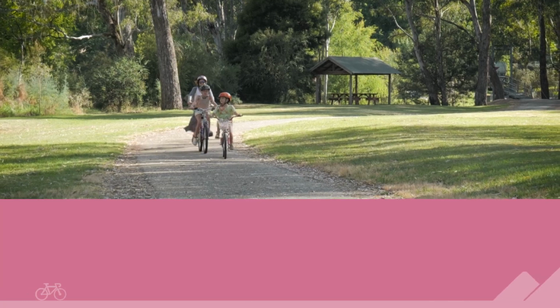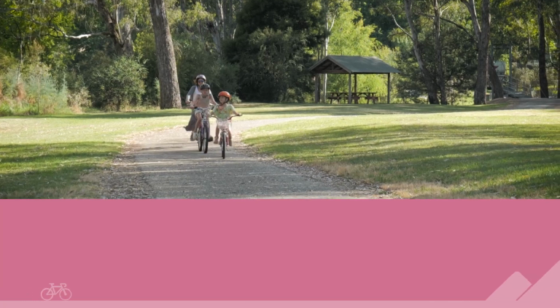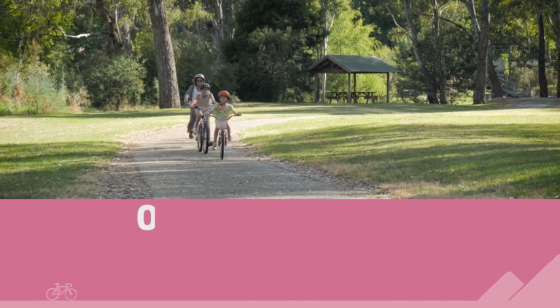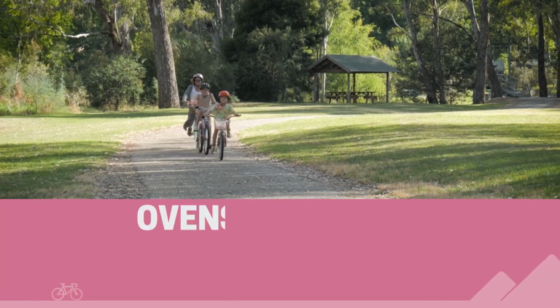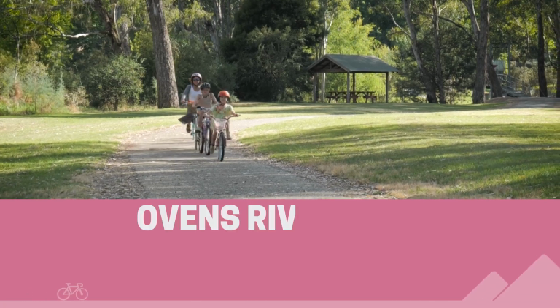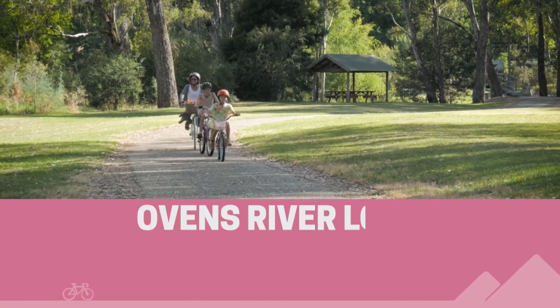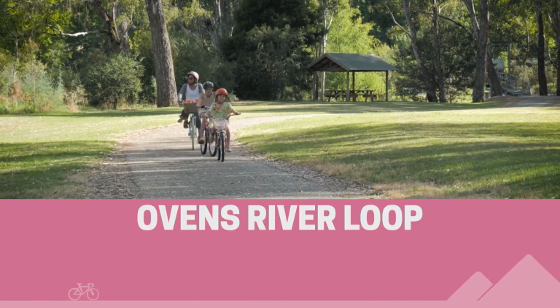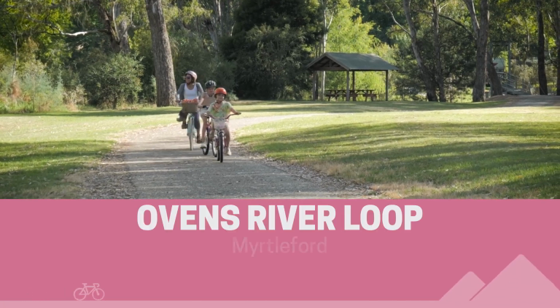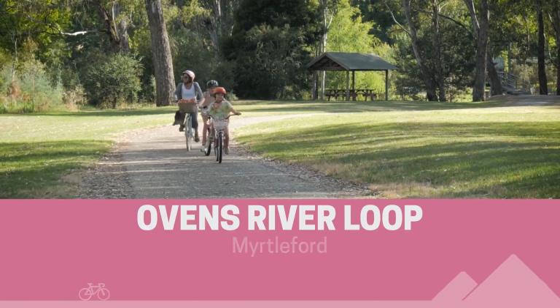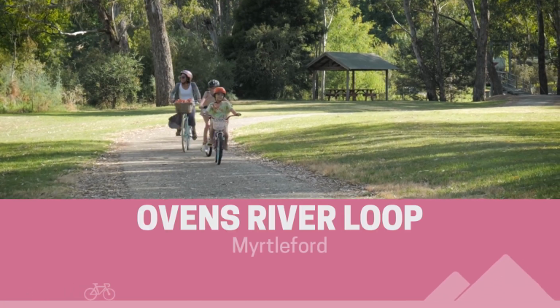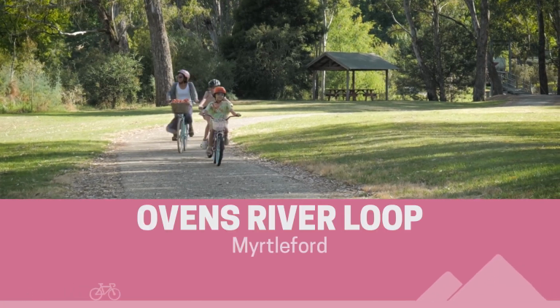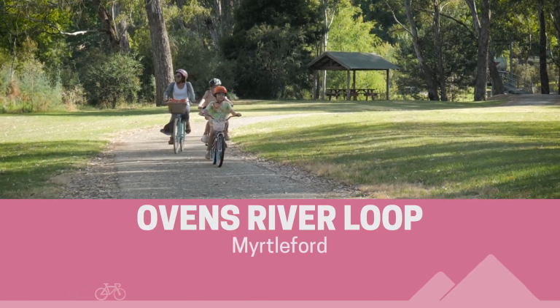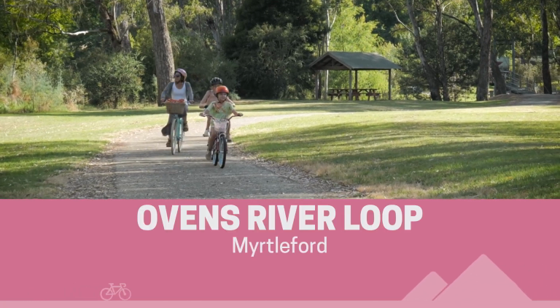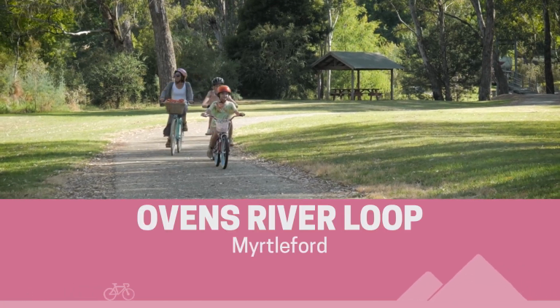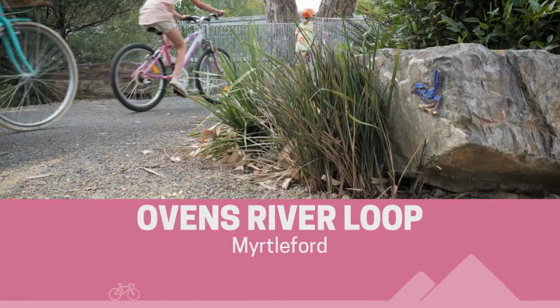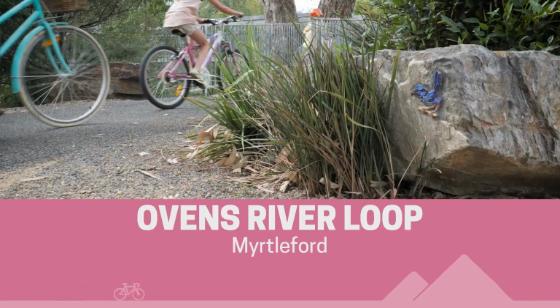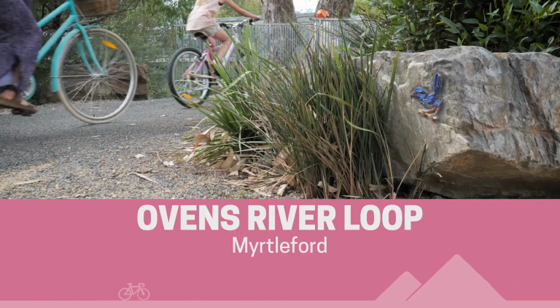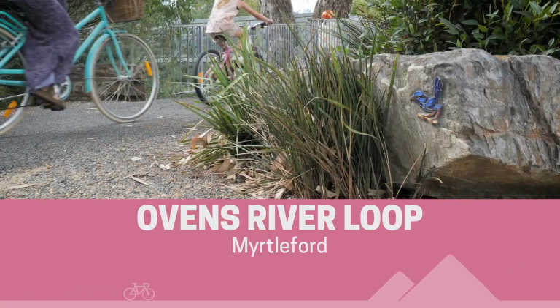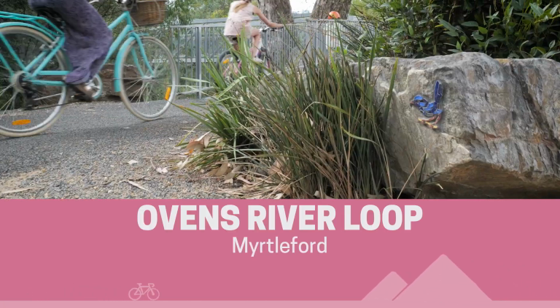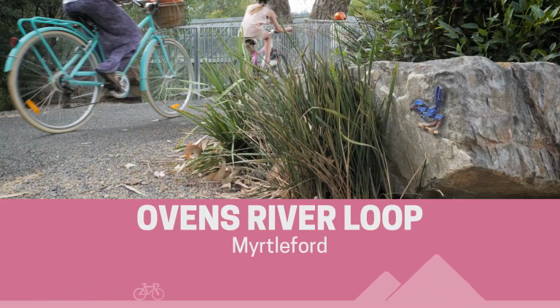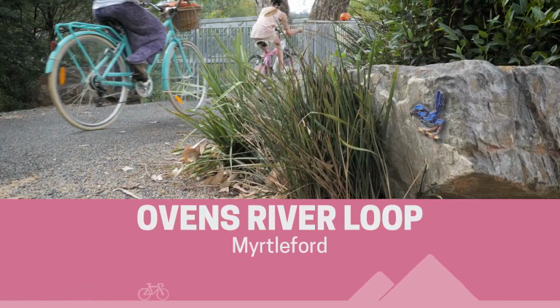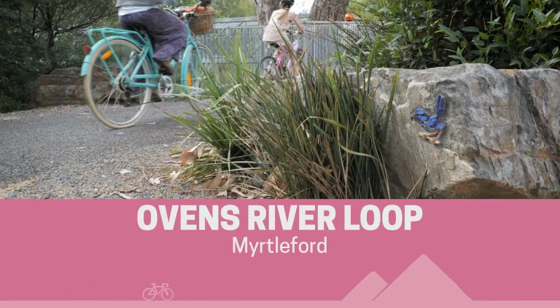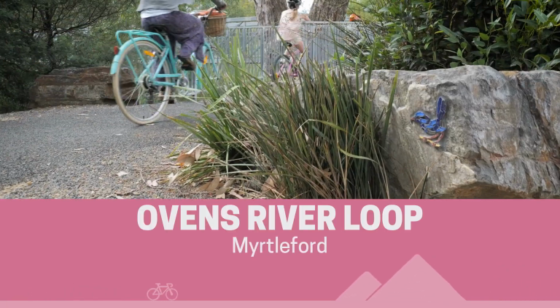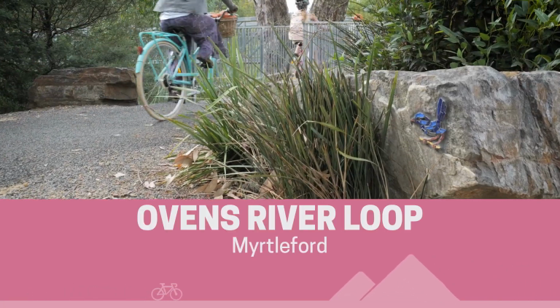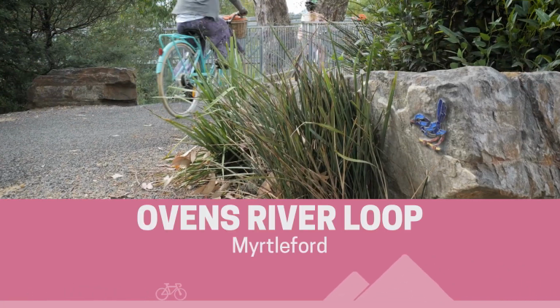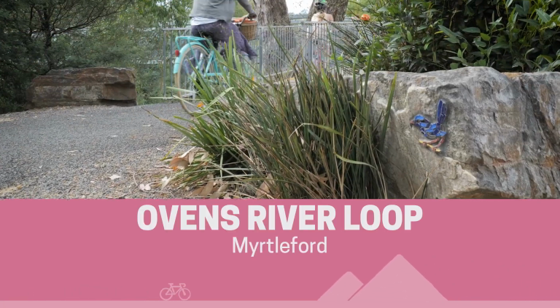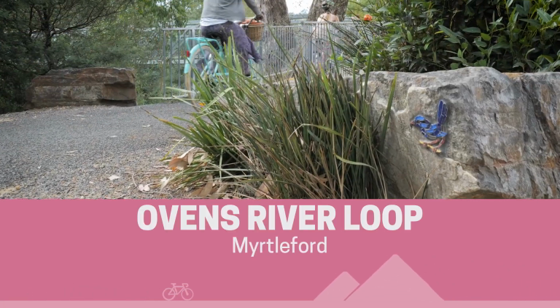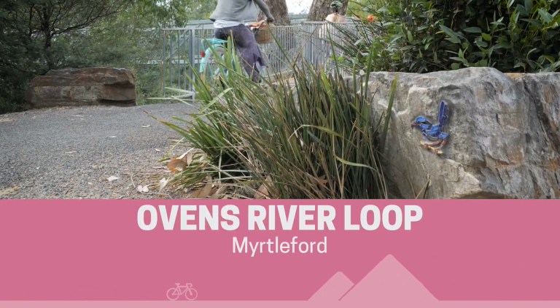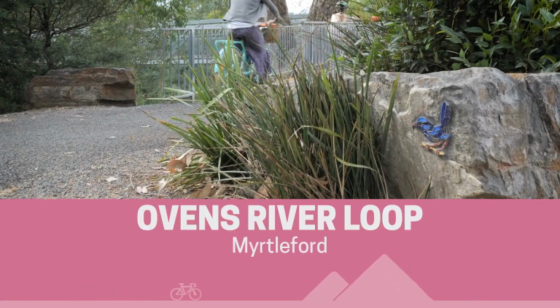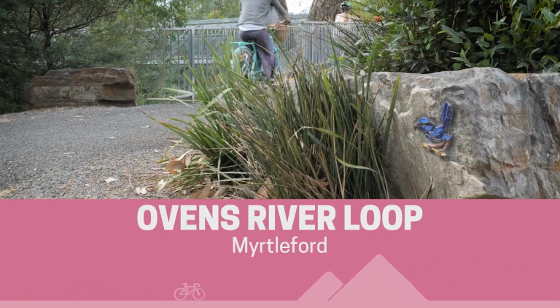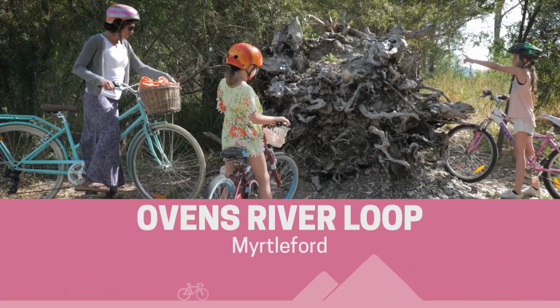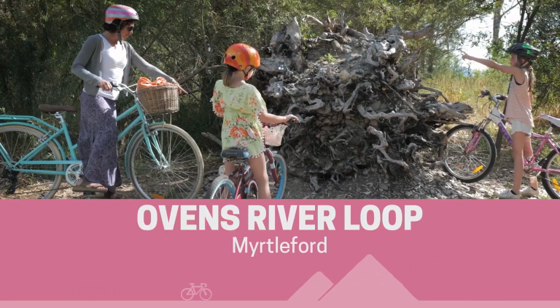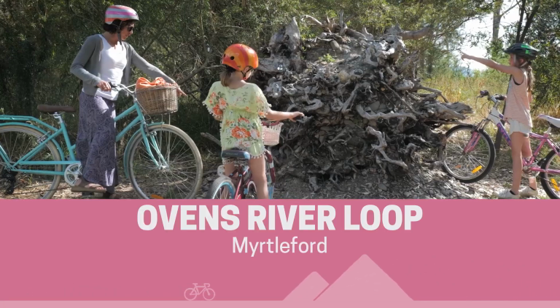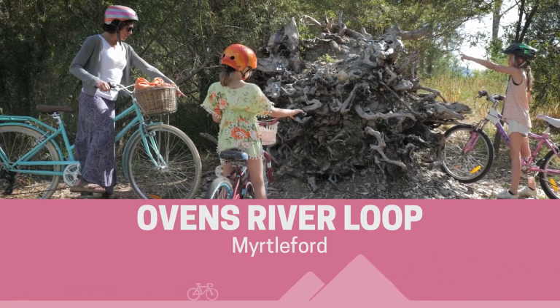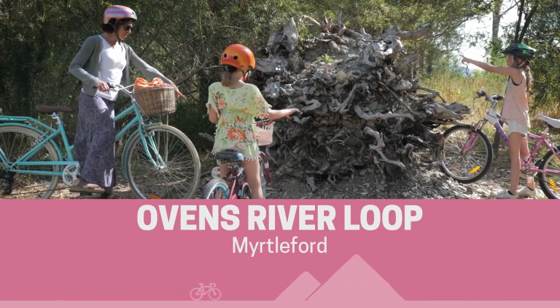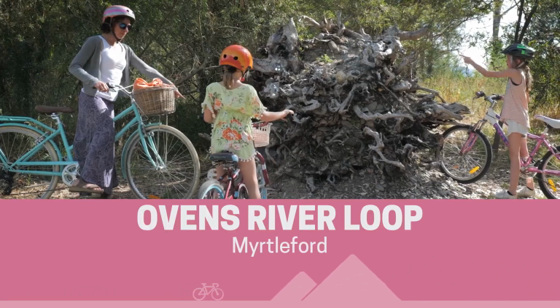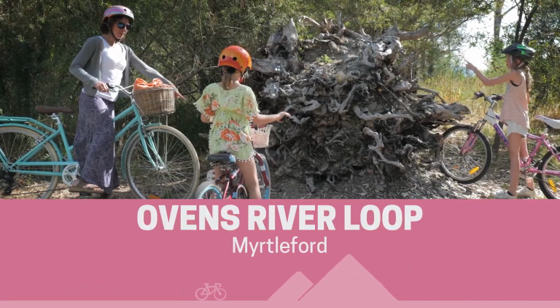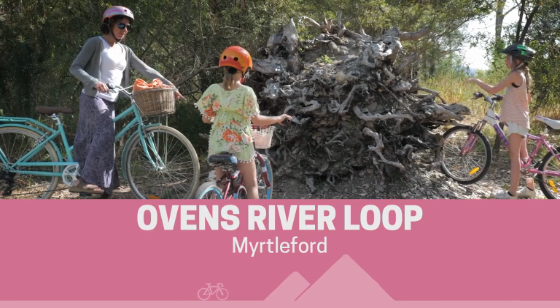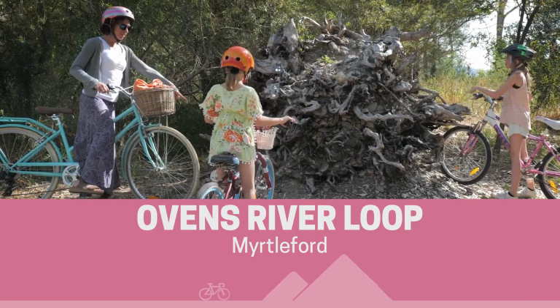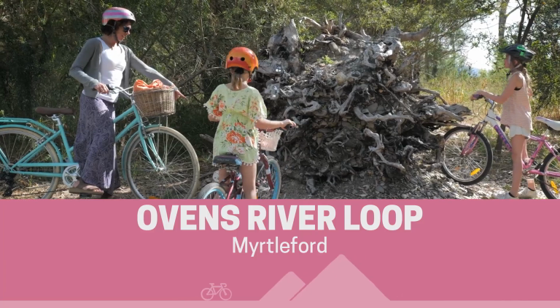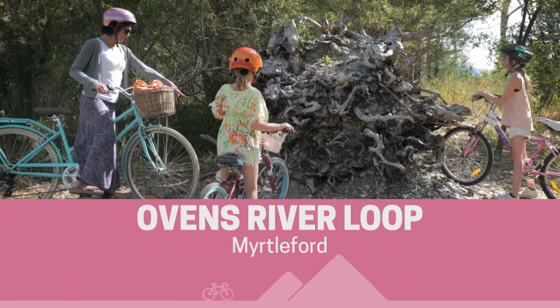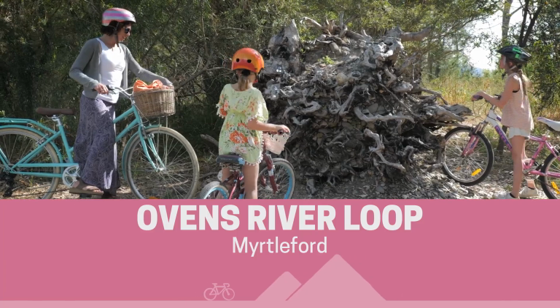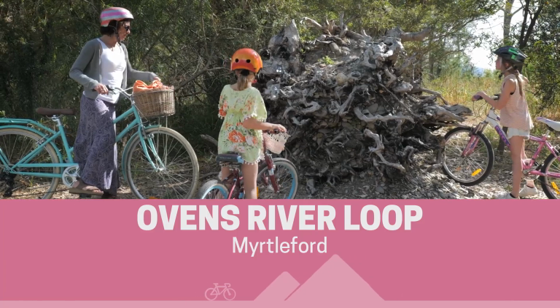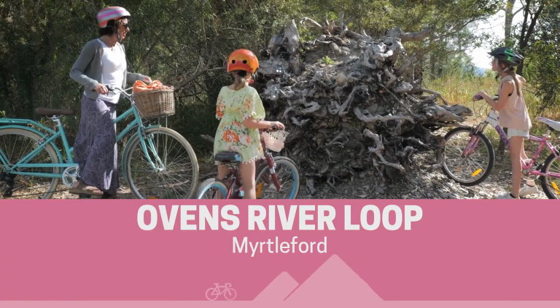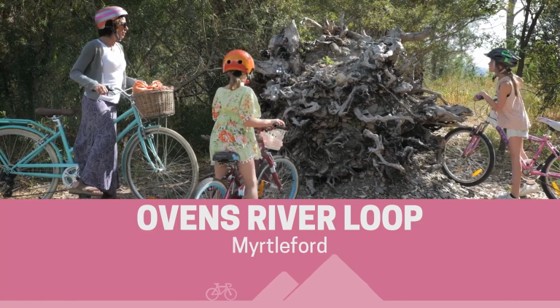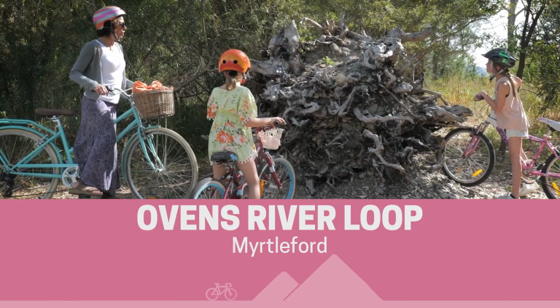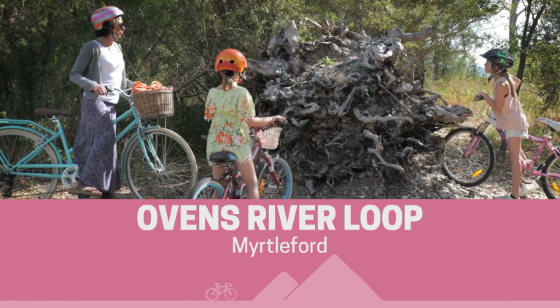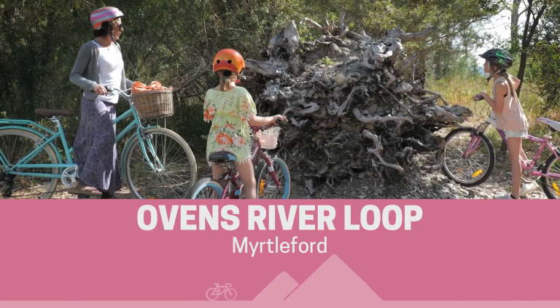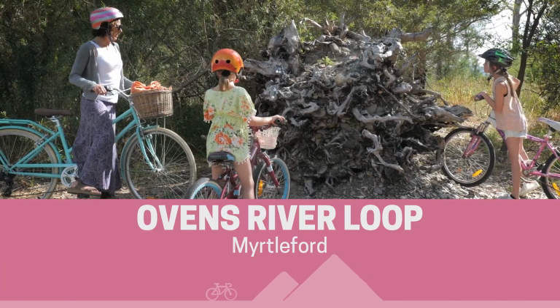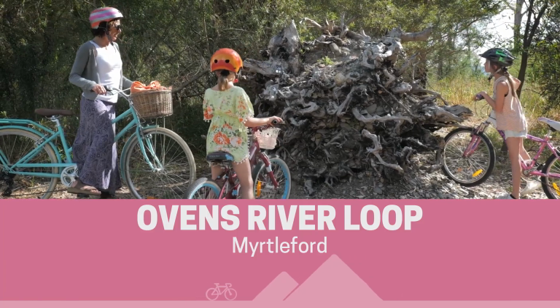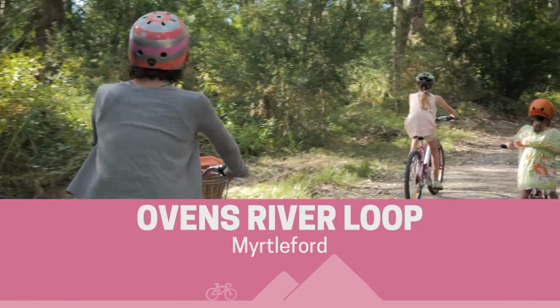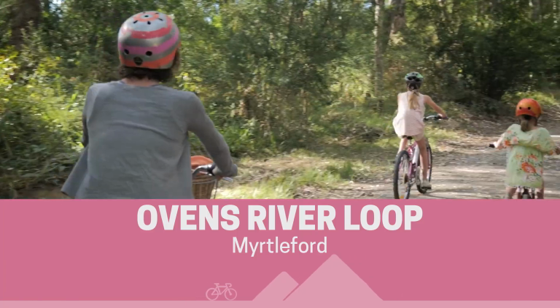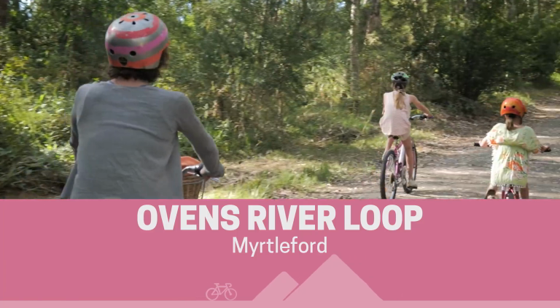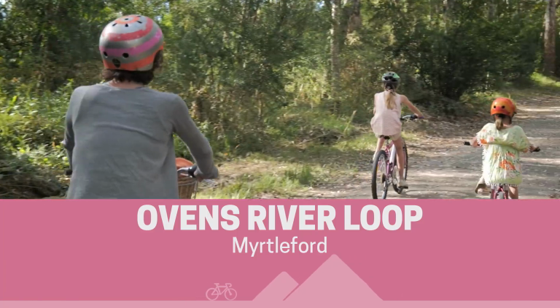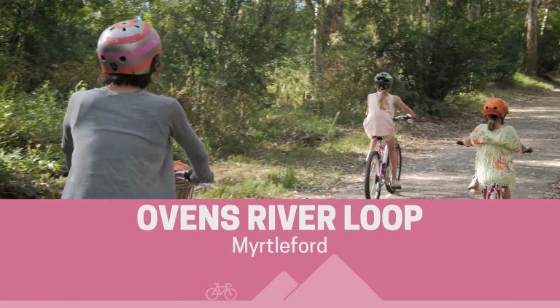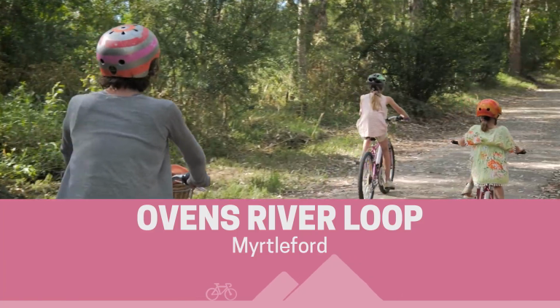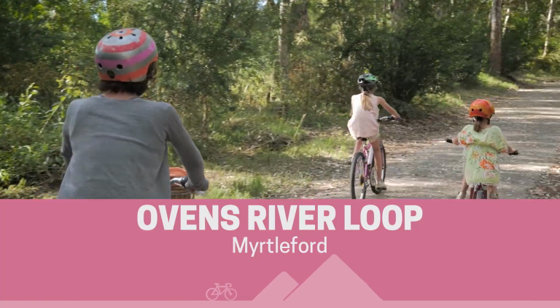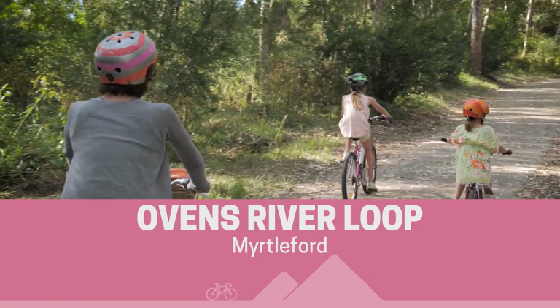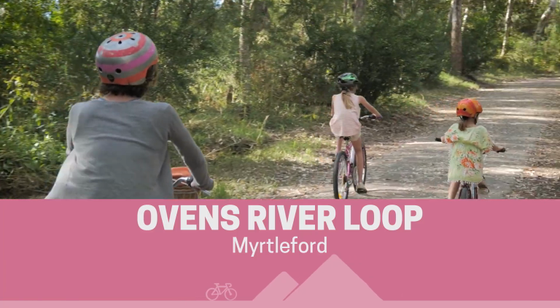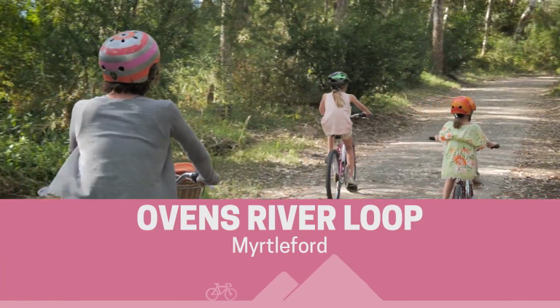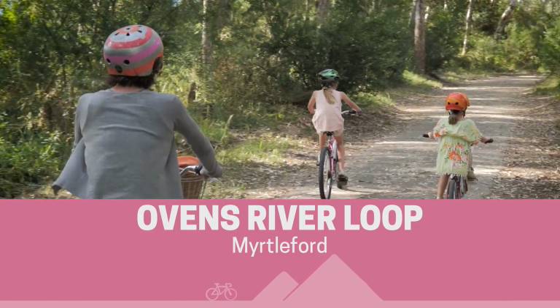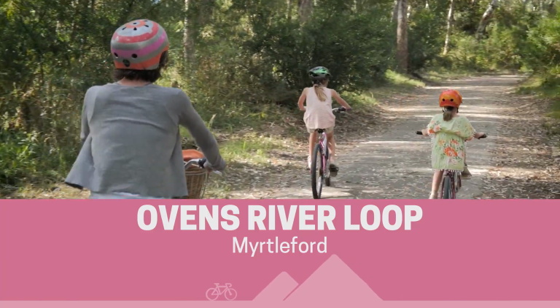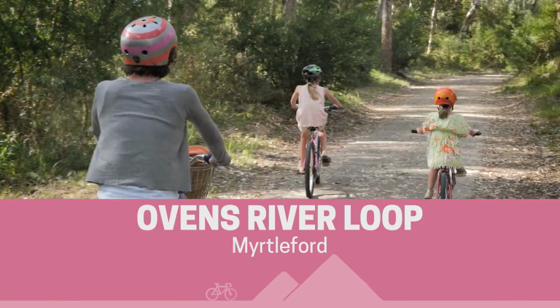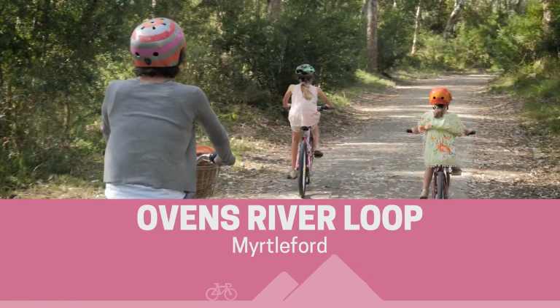This Ovens River Loop is full of hidden treasures. It's an easy five kilometre ride and the perfect way to discover Myrtleford.